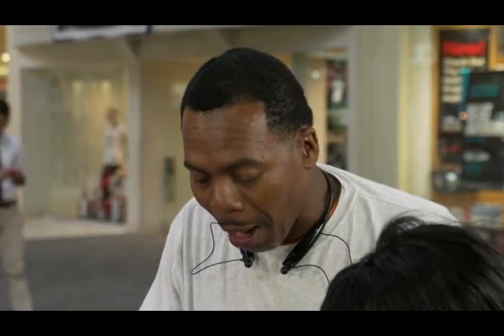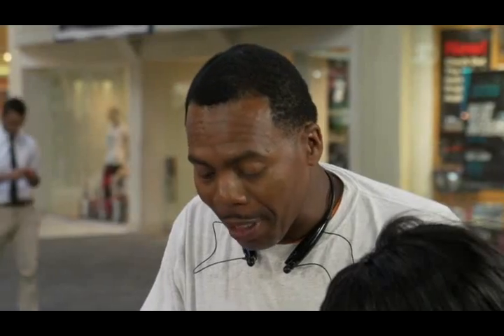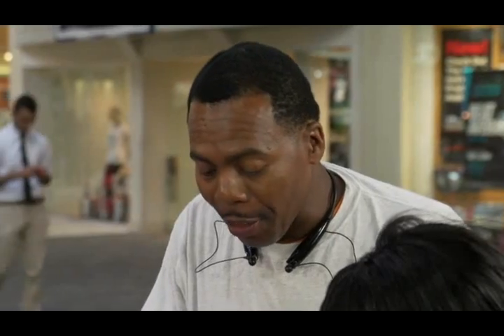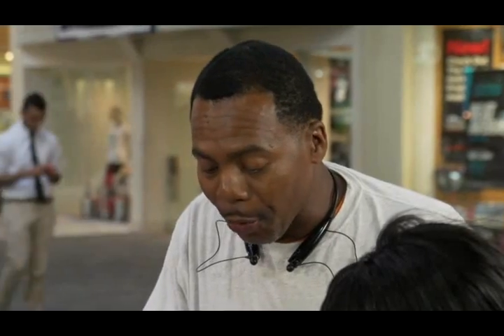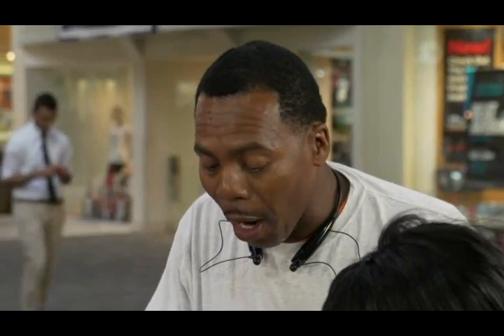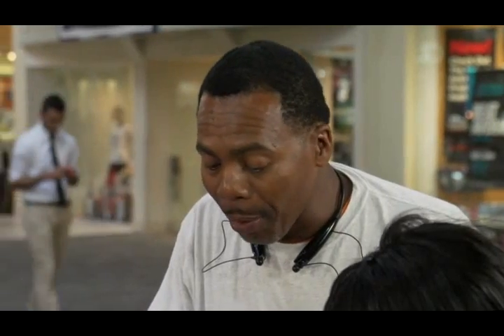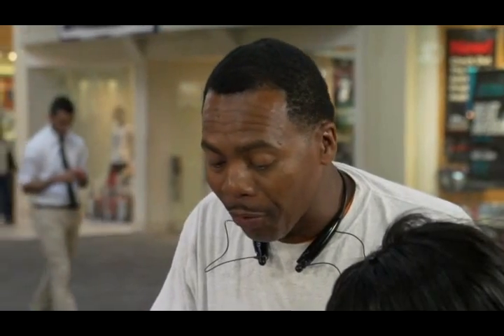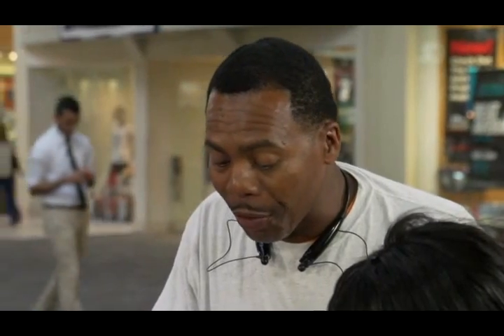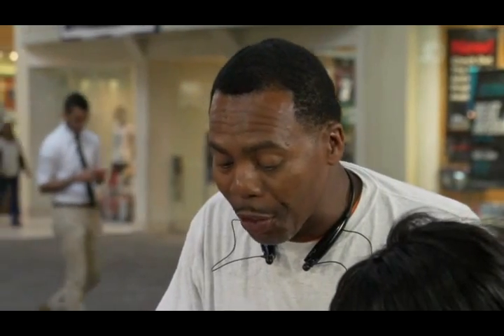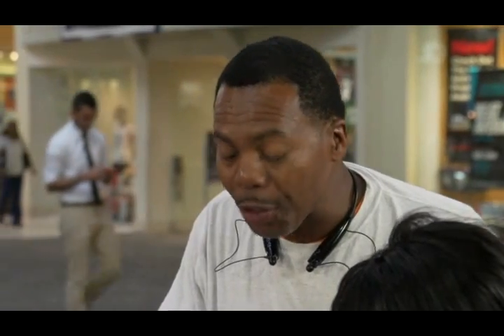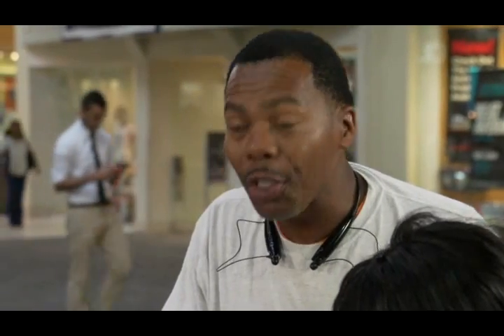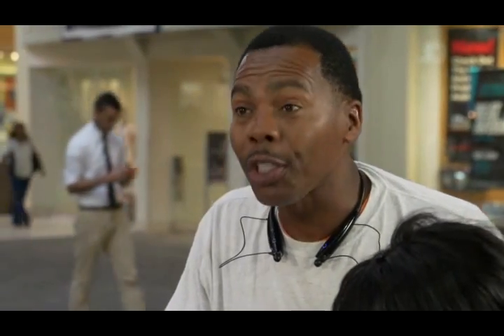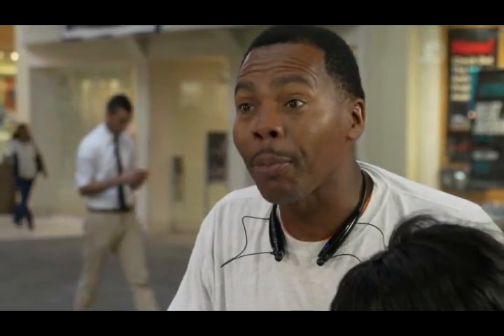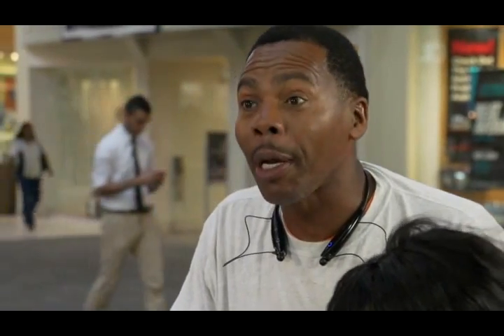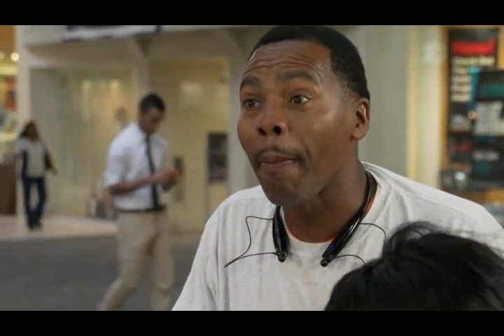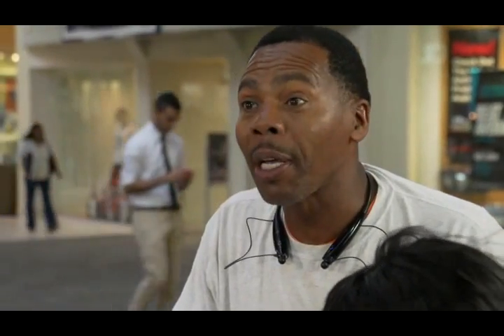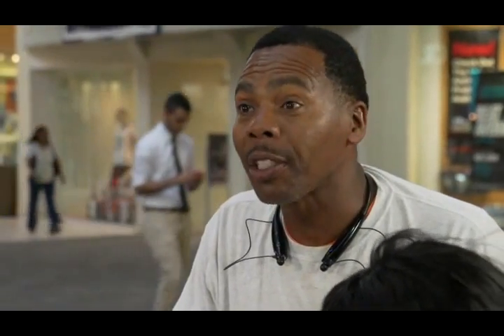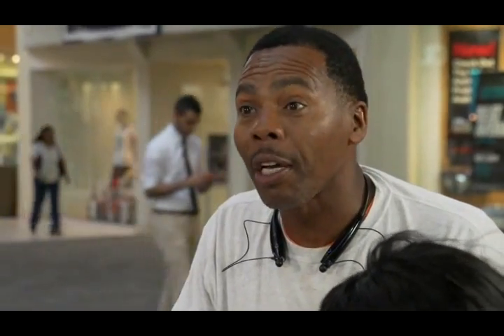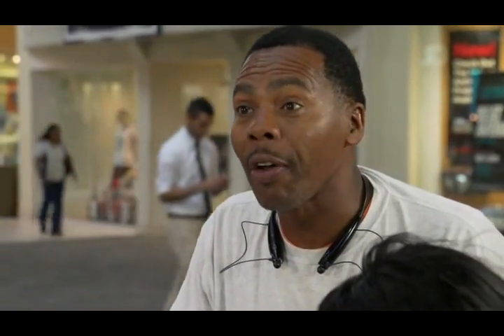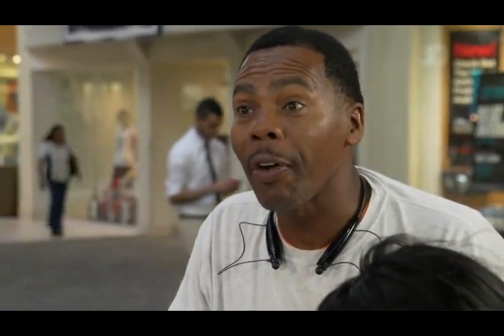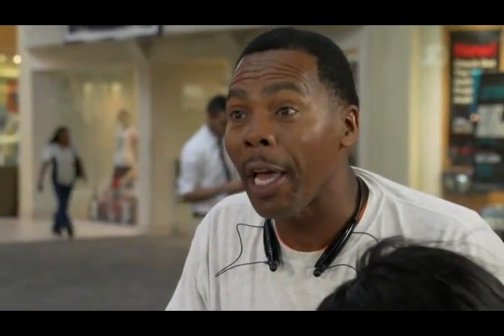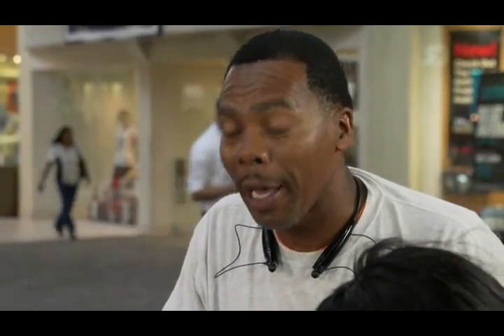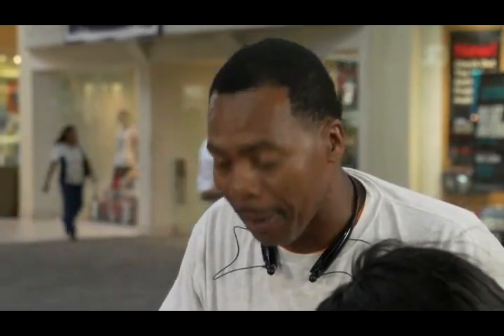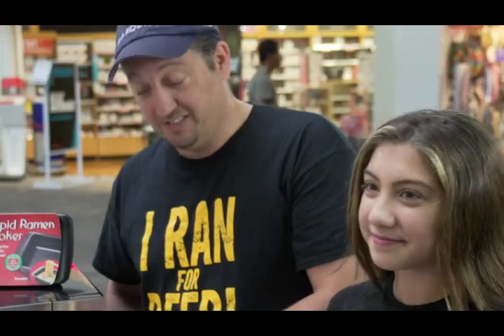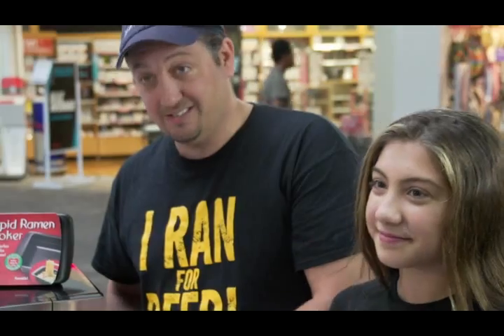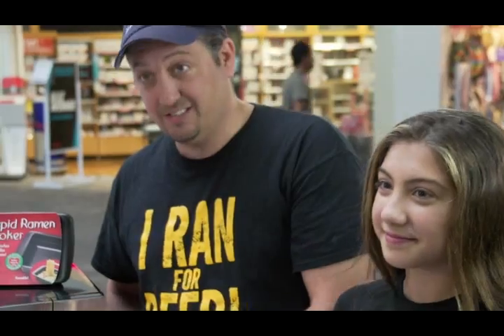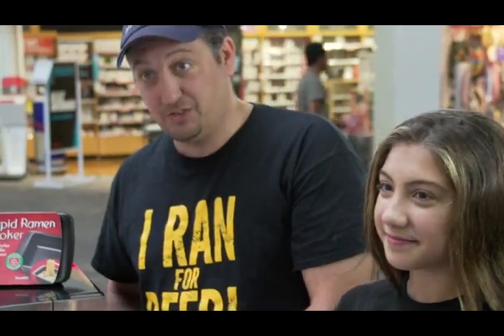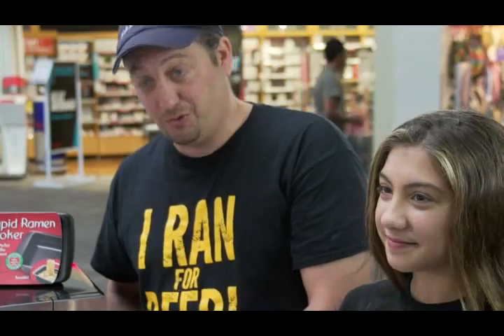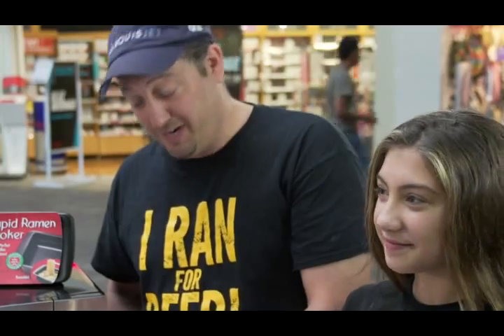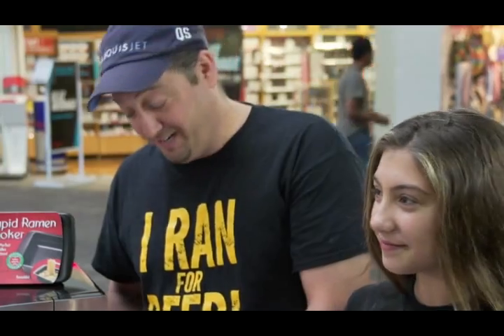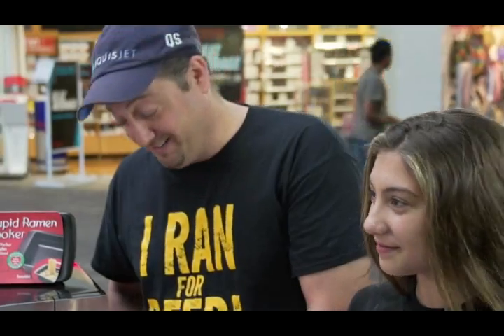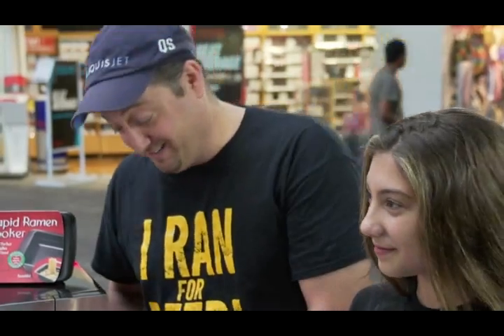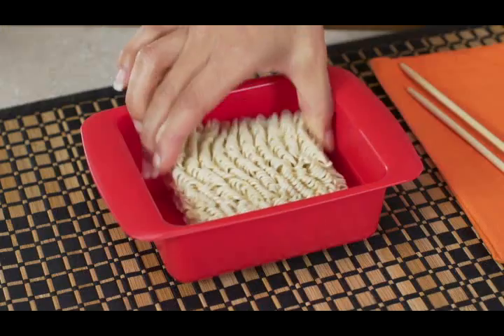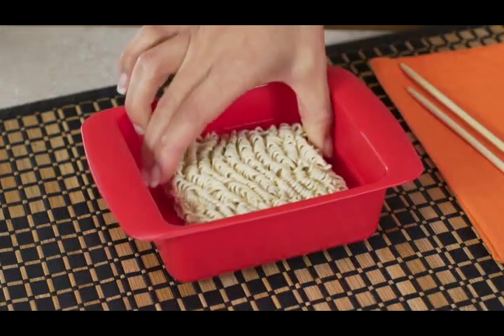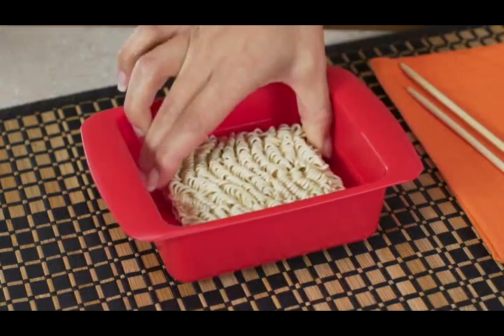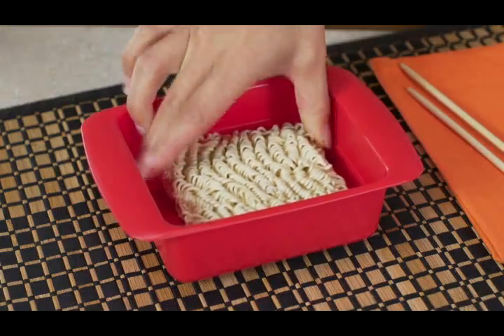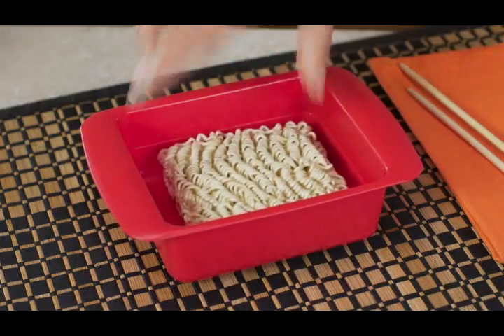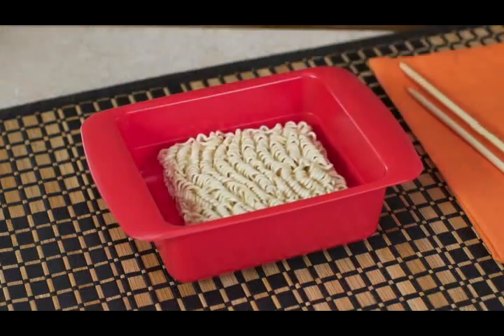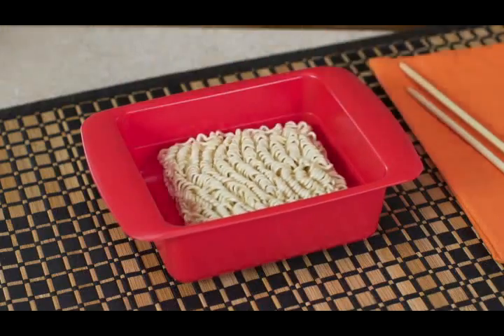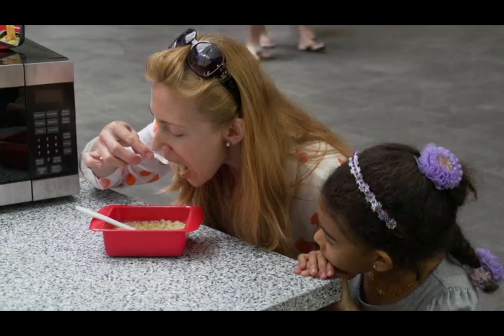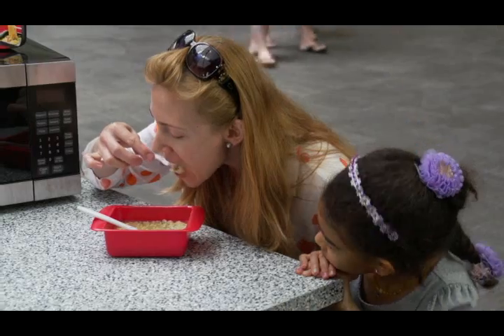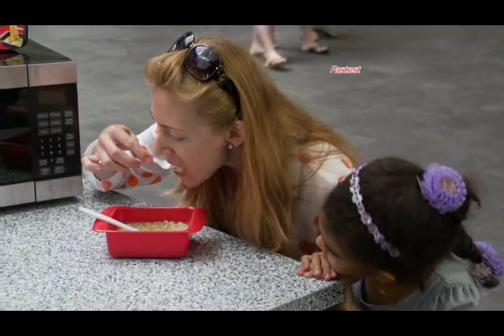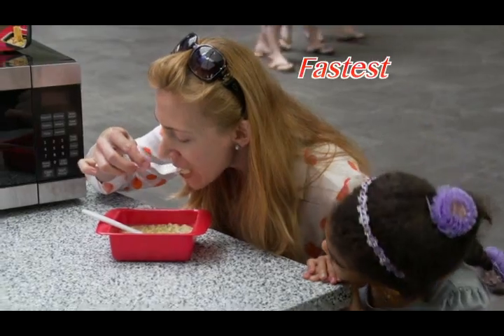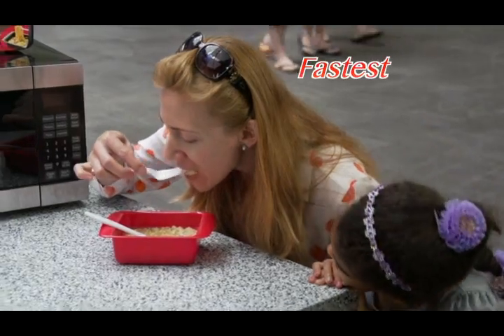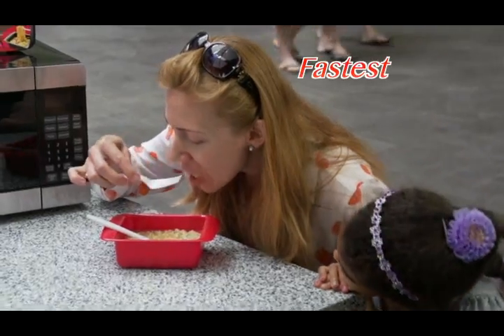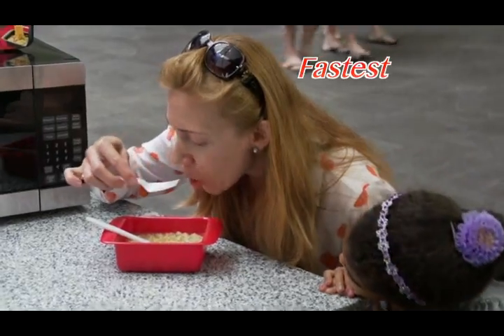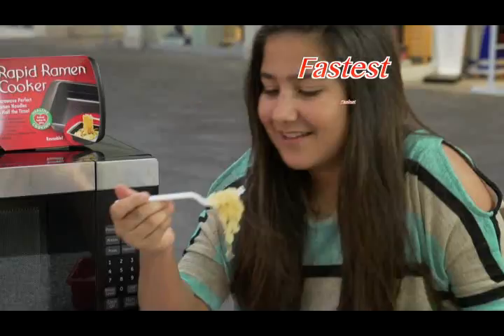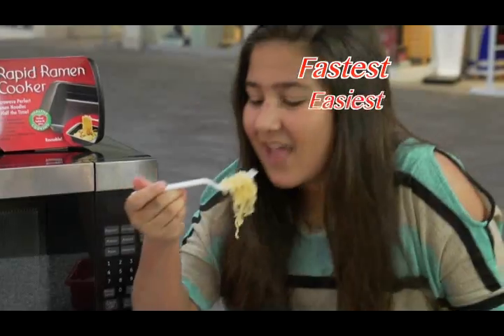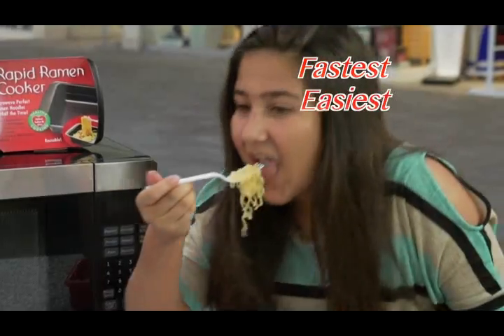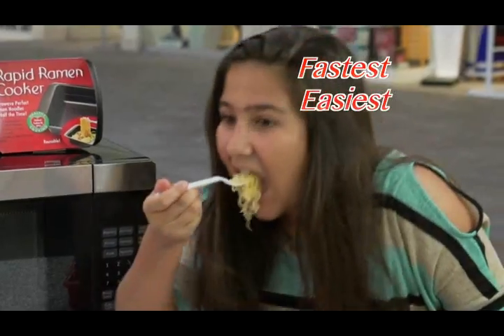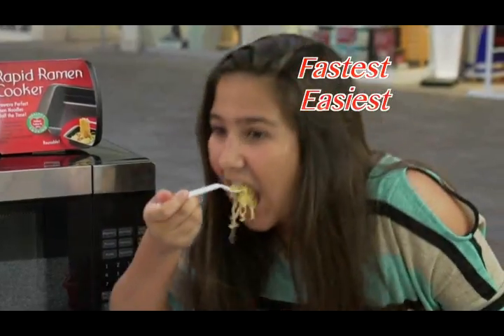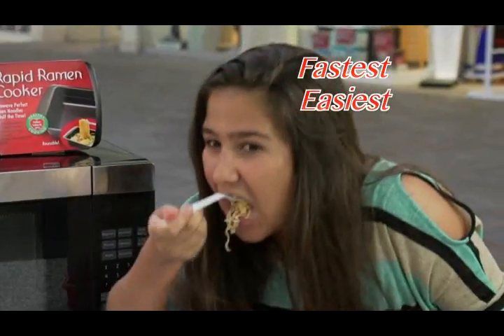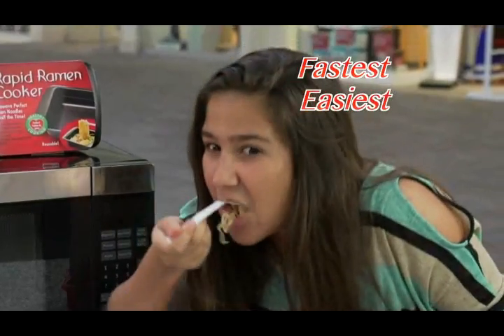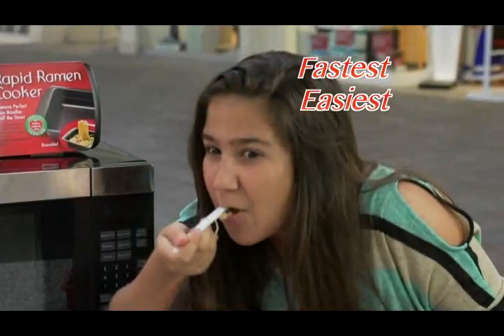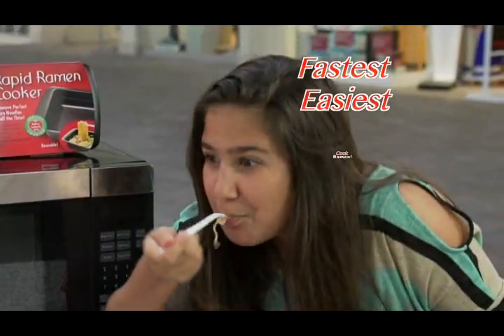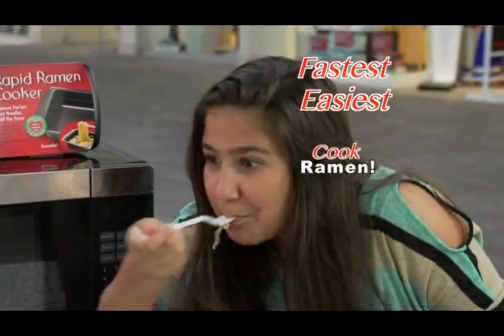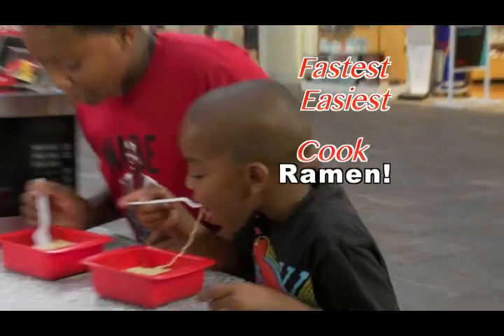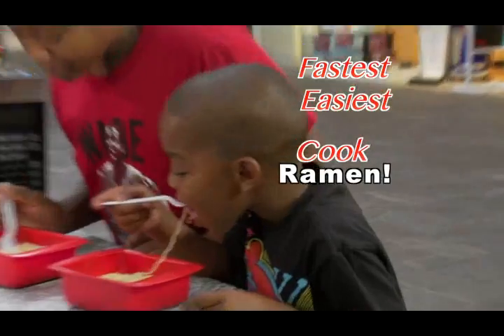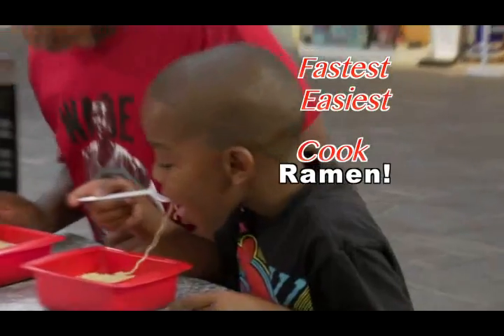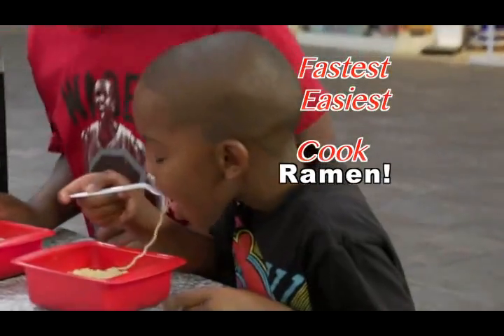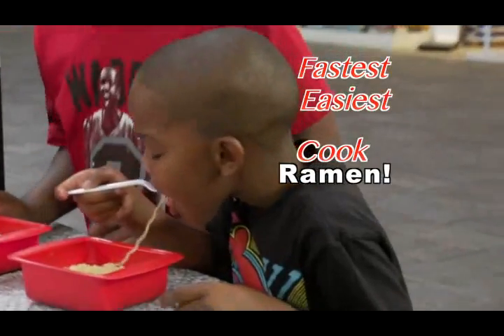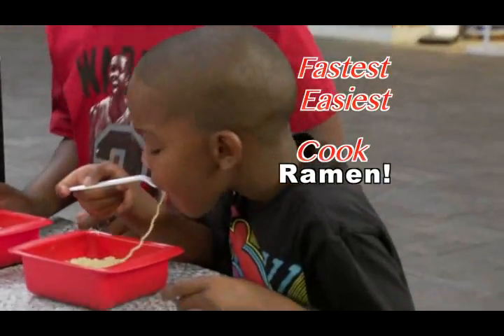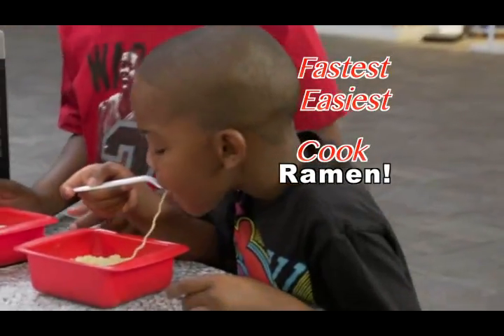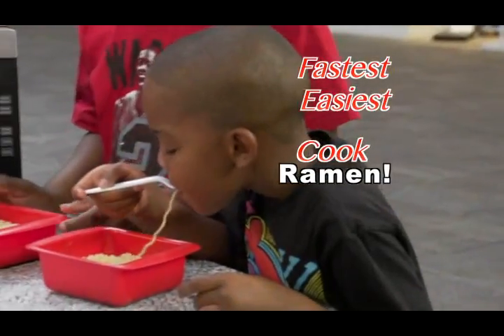I've been eating ramen for years and this is about the best I've ever had. It's great. Rapid Ramen is the world's fastest and easiest way to cook ramen noodles.